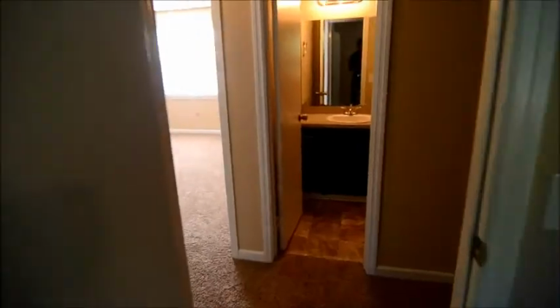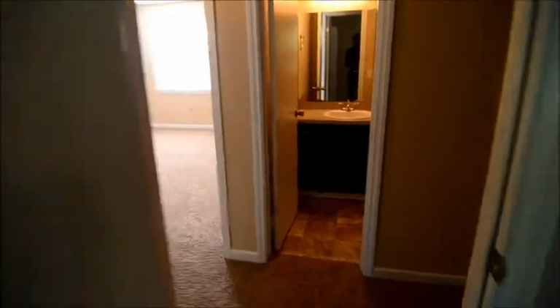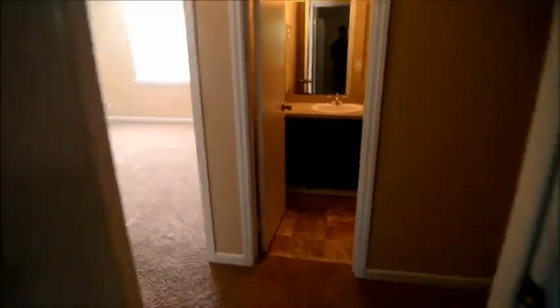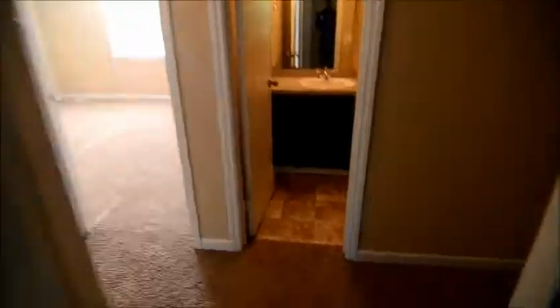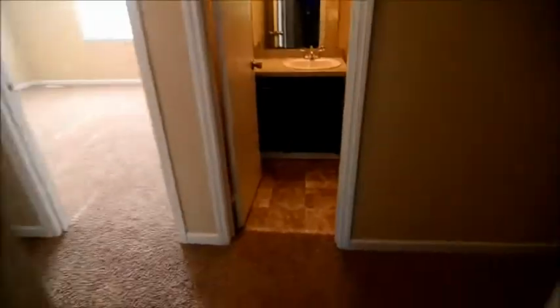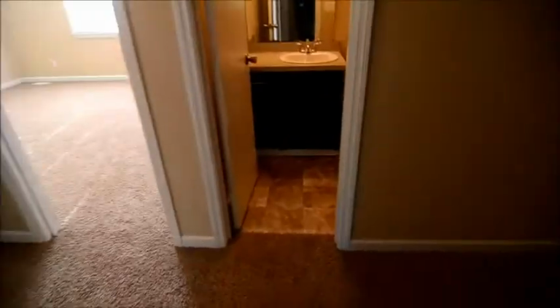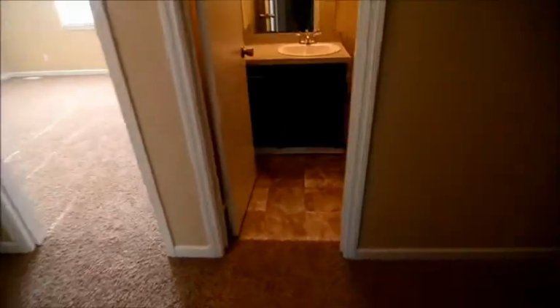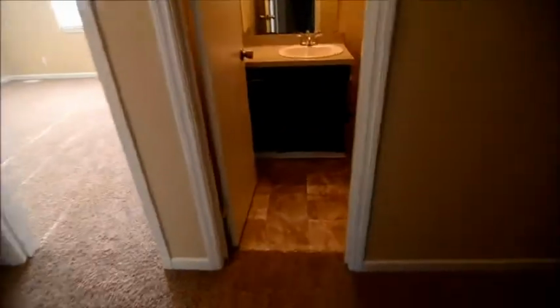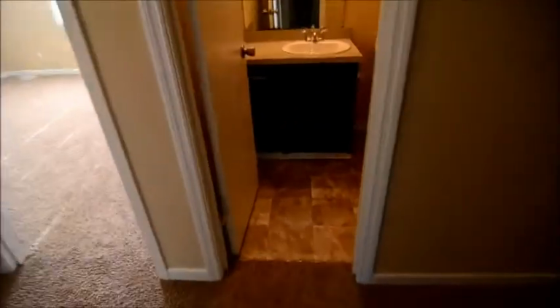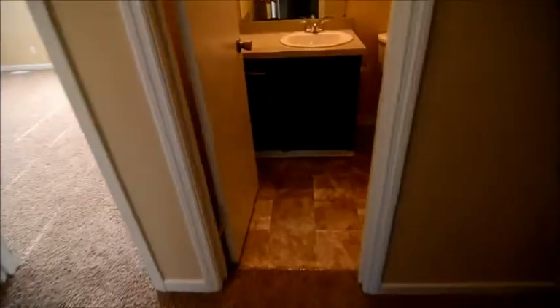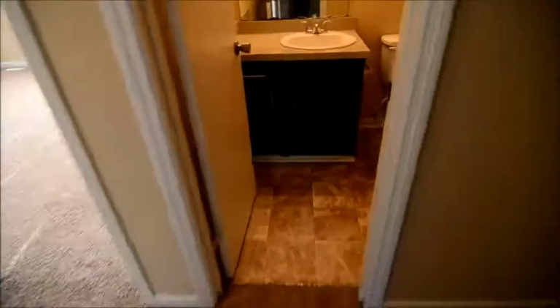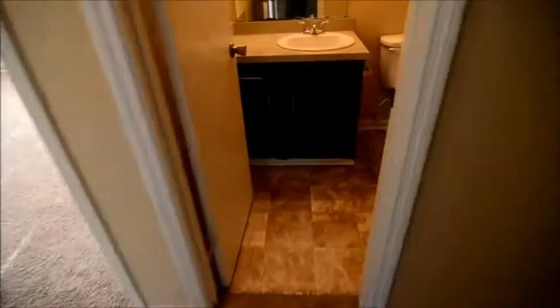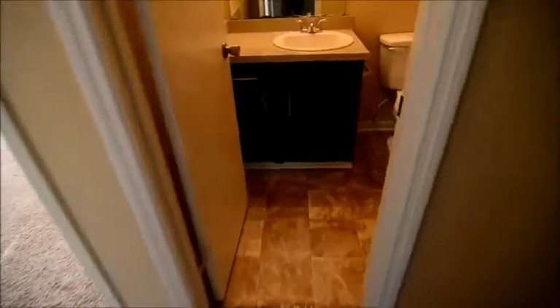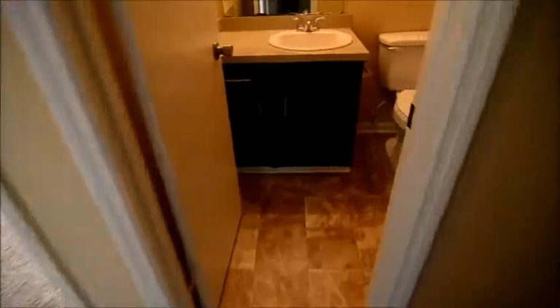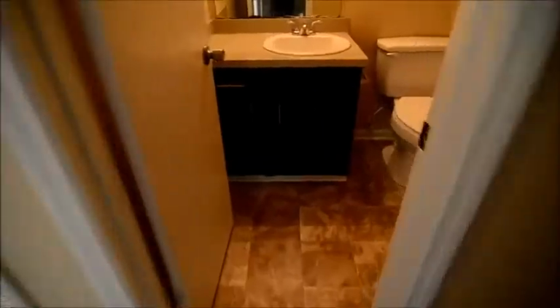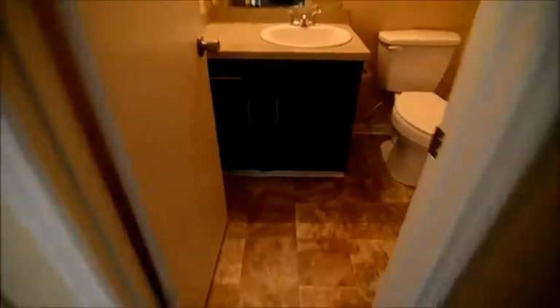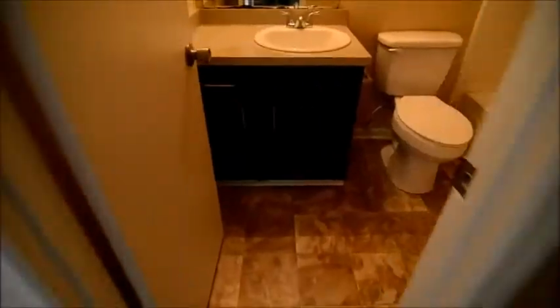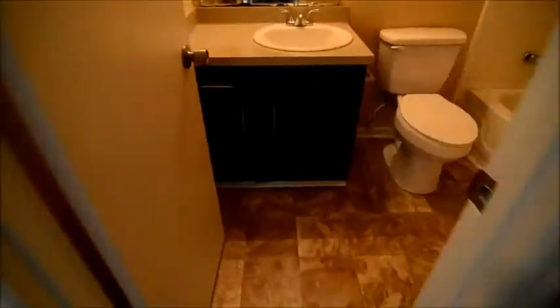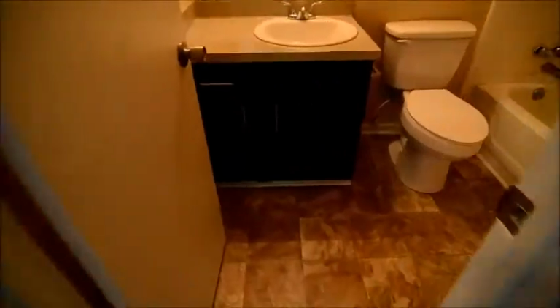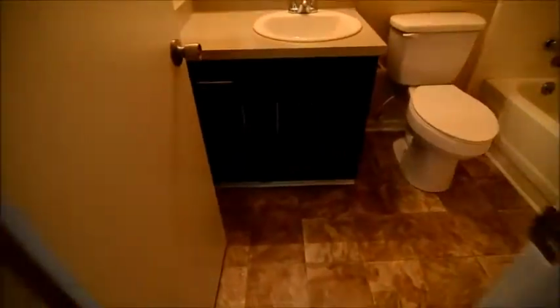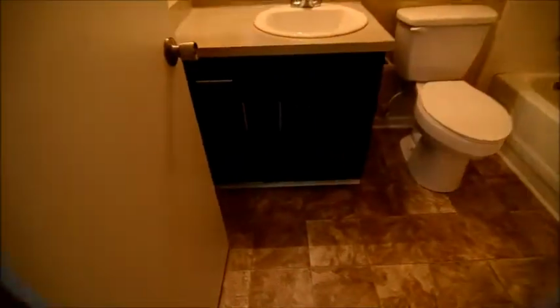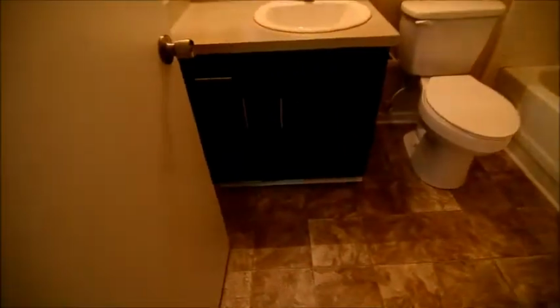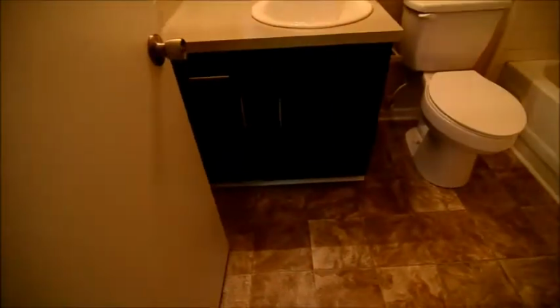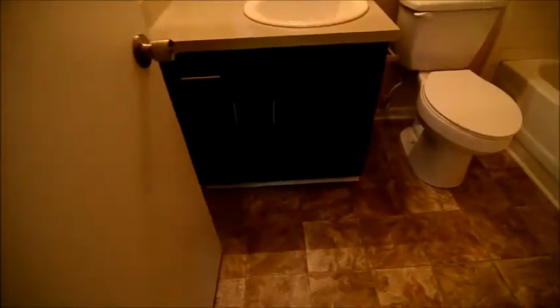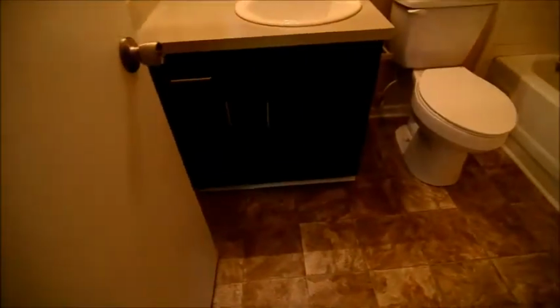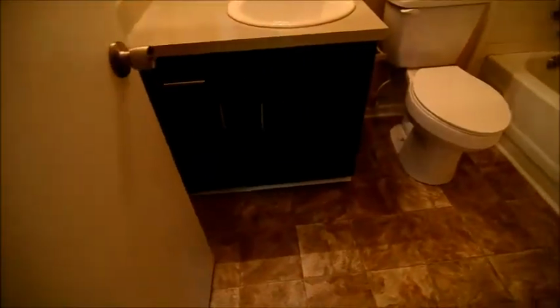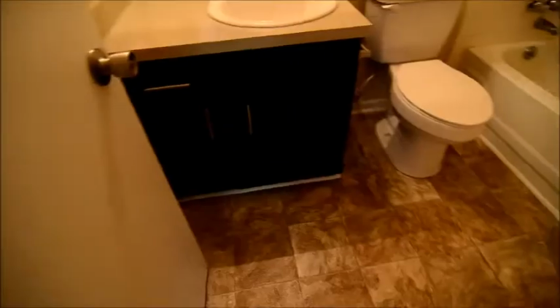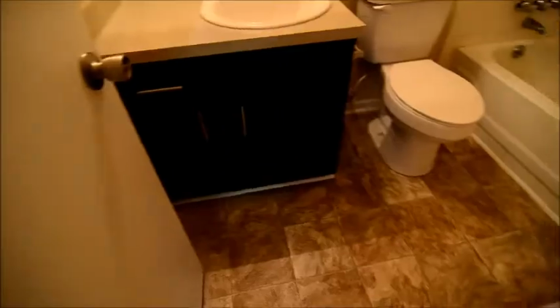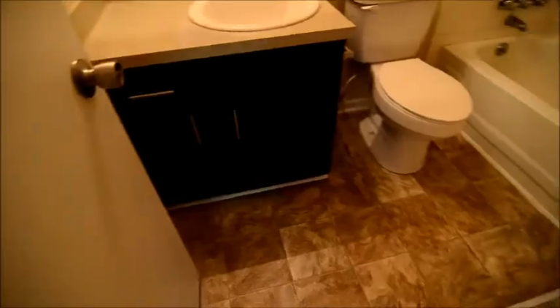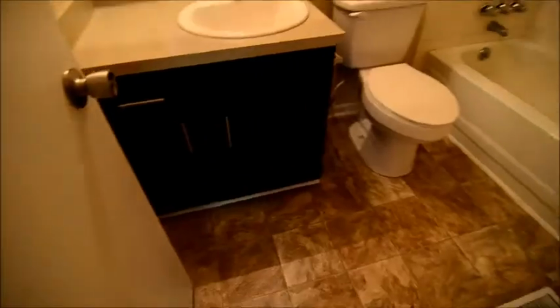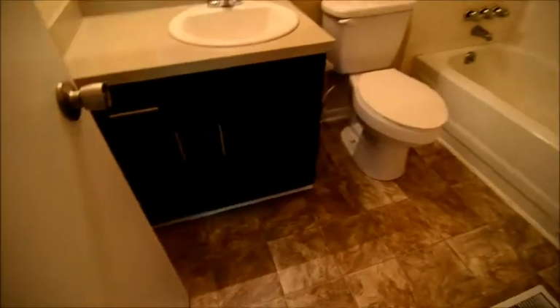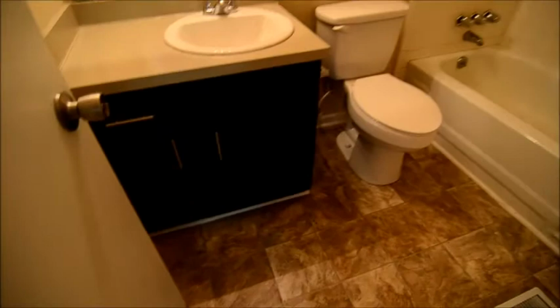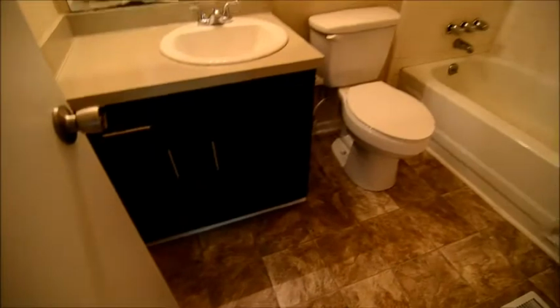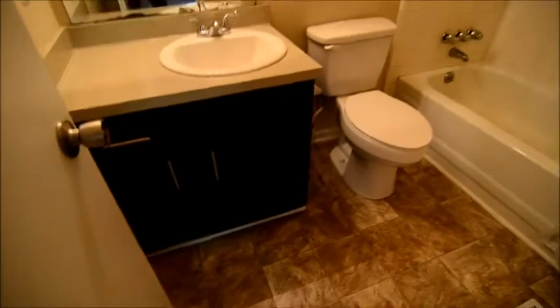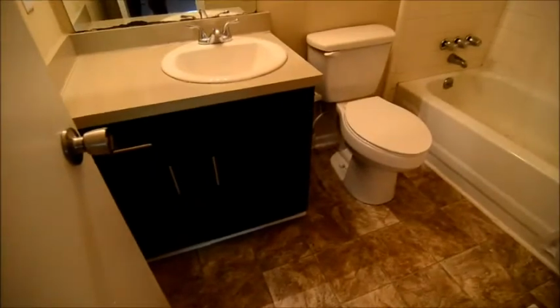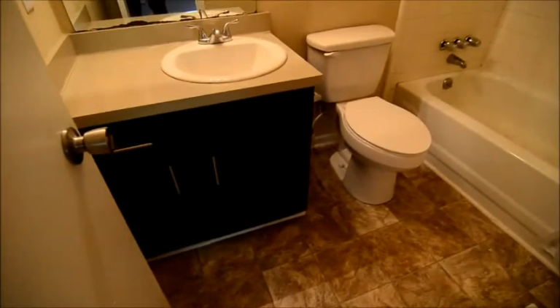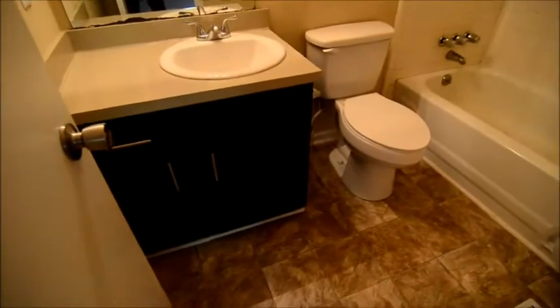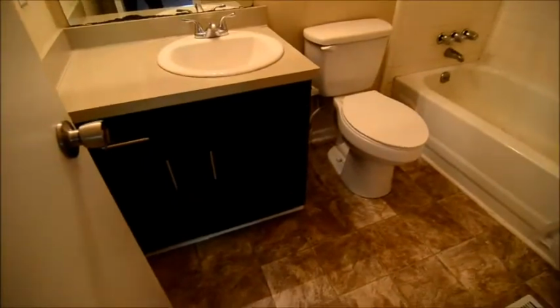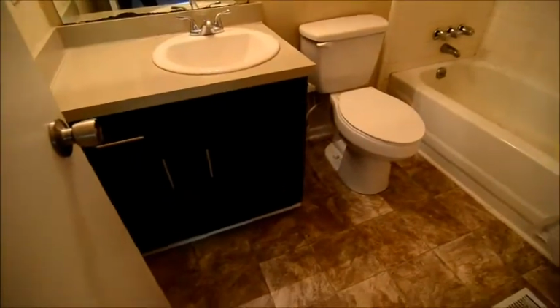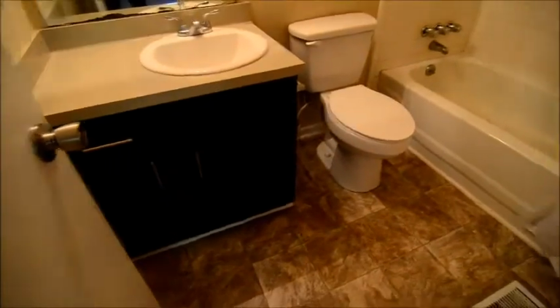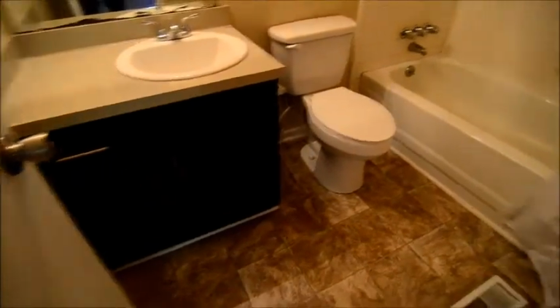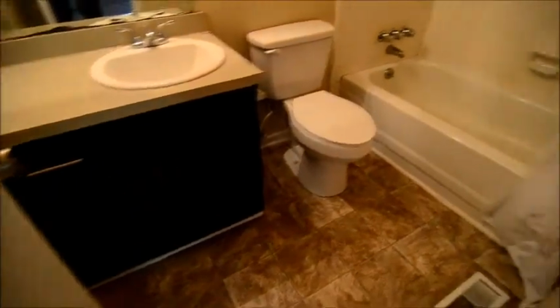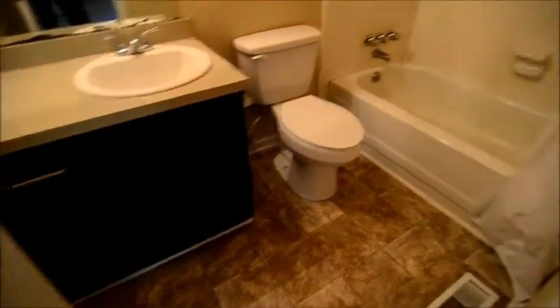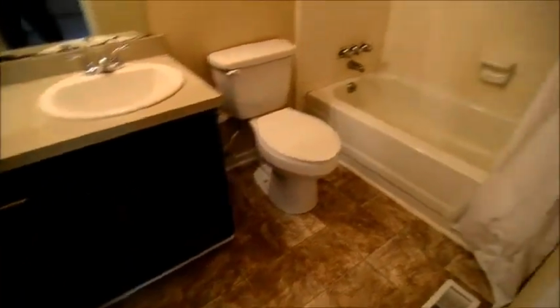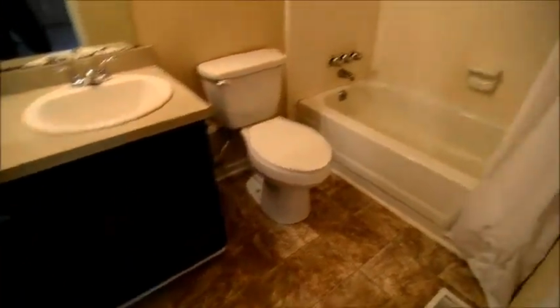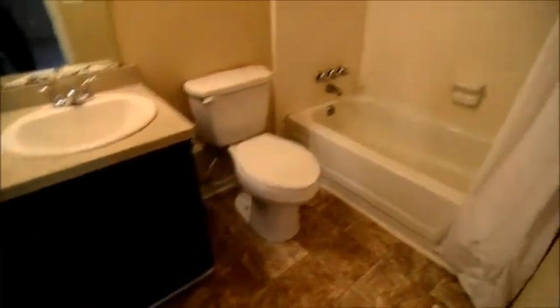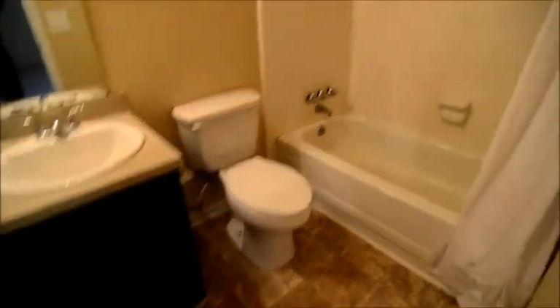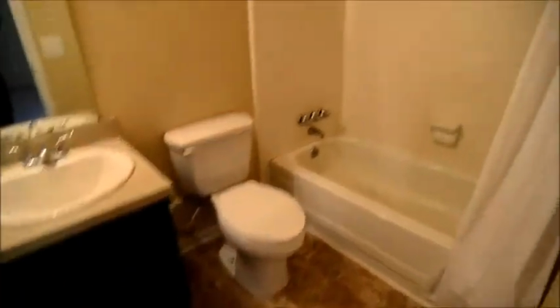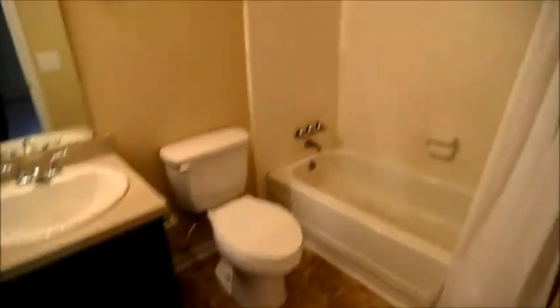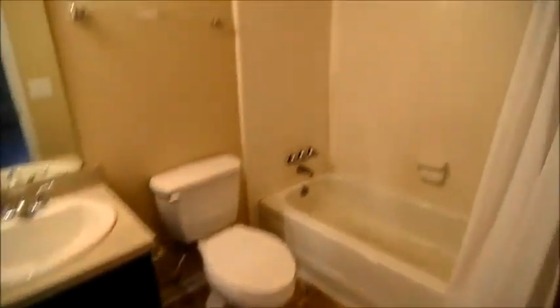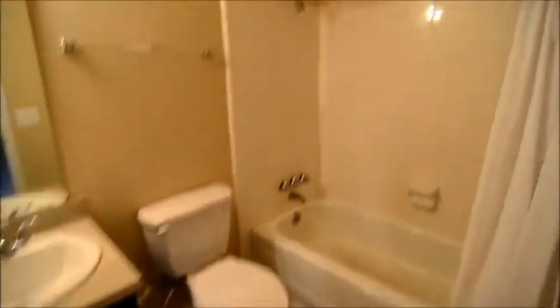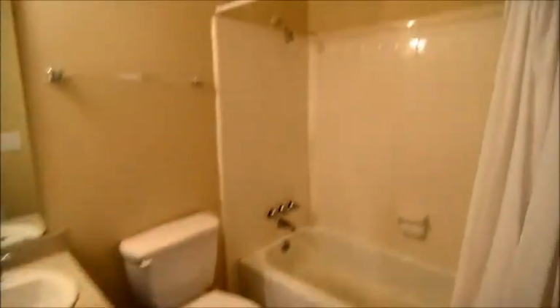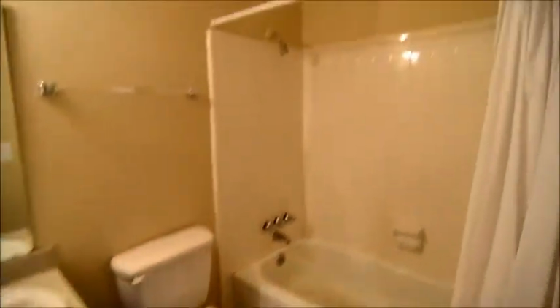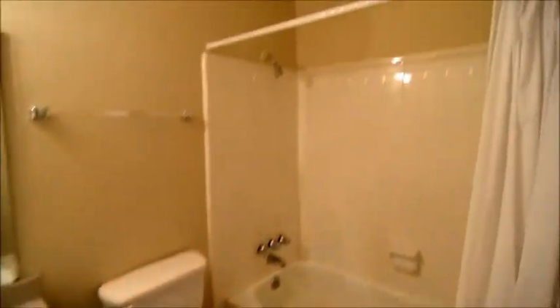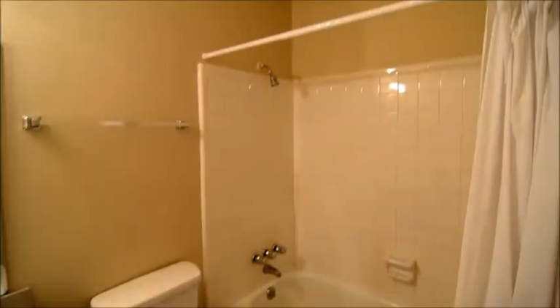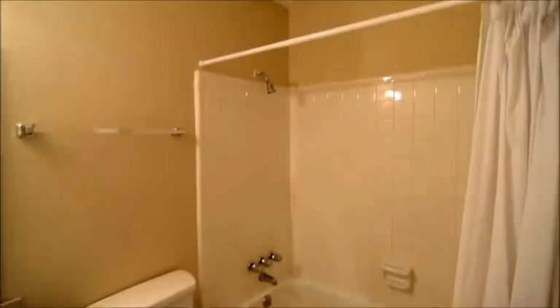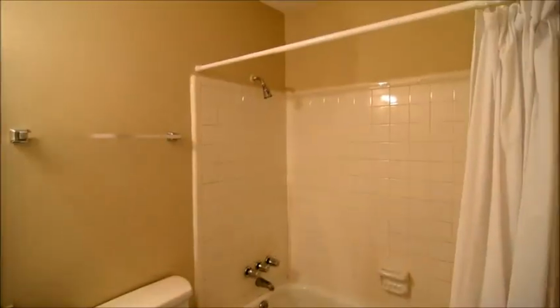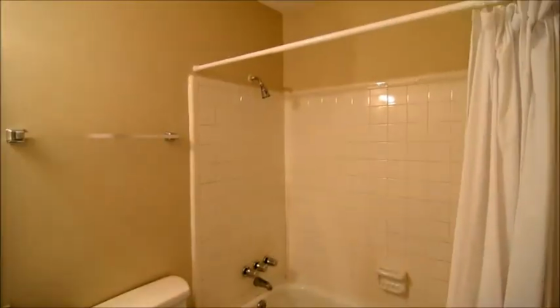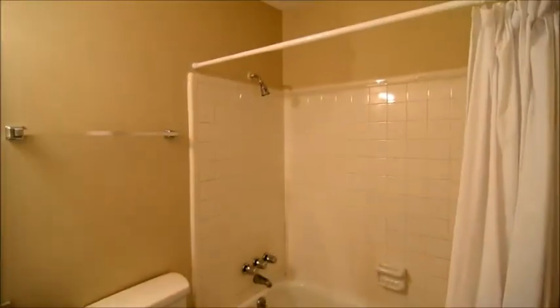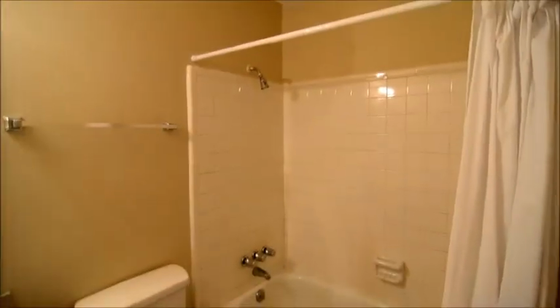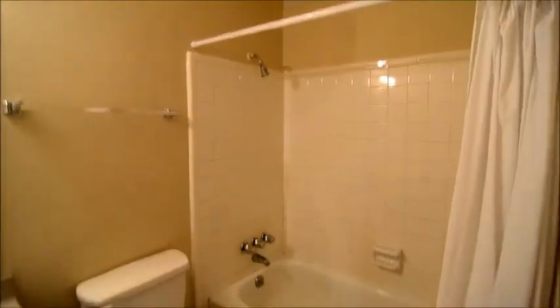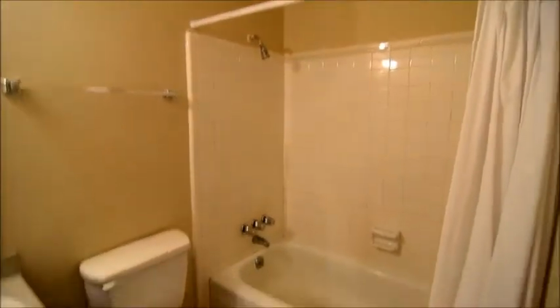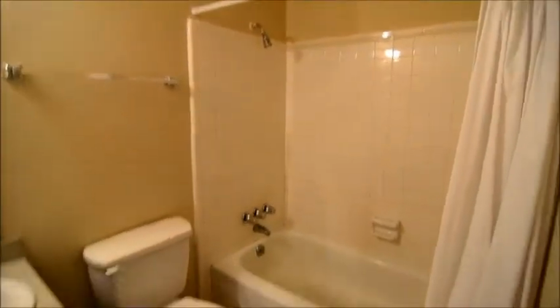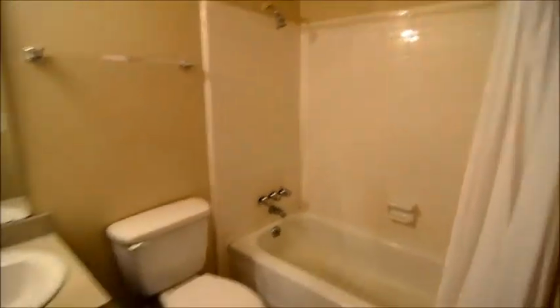And right across the hall, we have our first full bathroom — single vanity, and a tiled shower and tub.